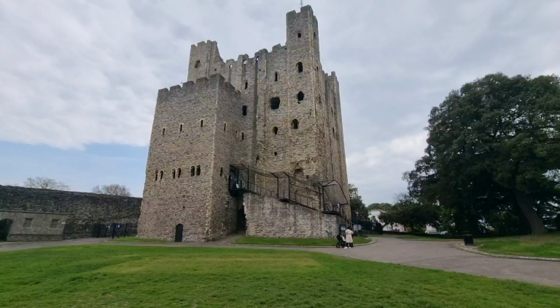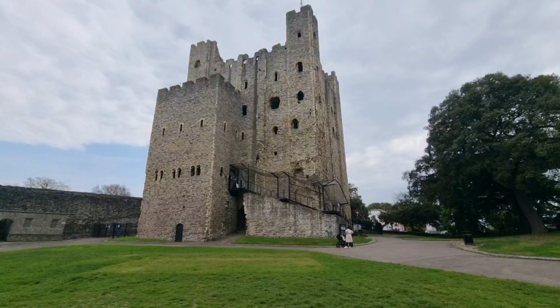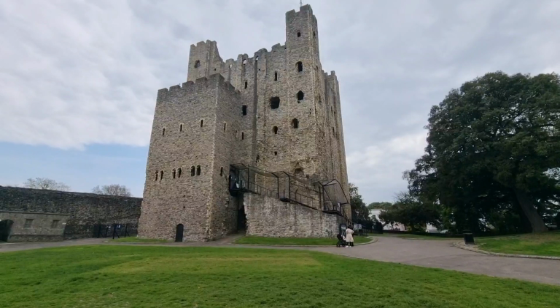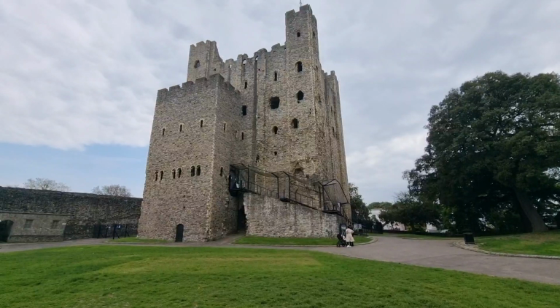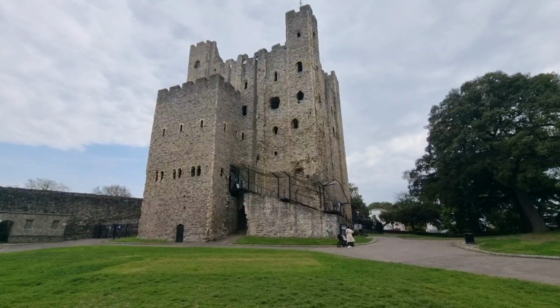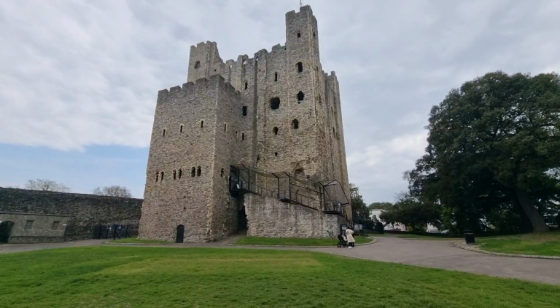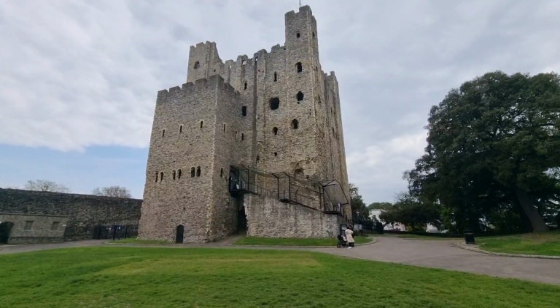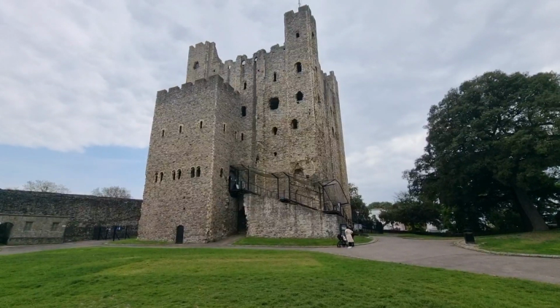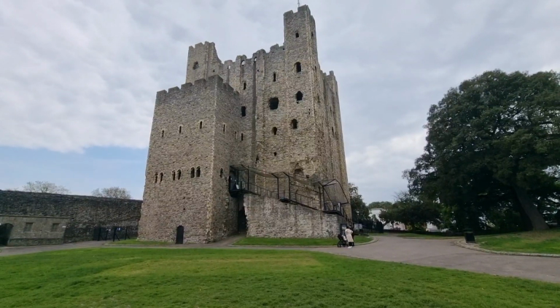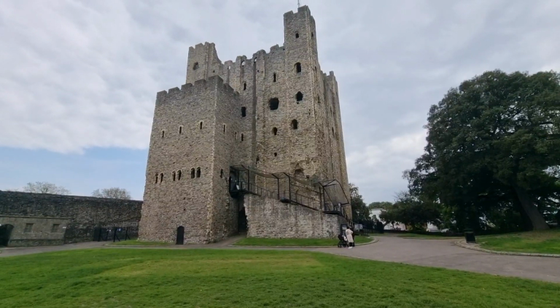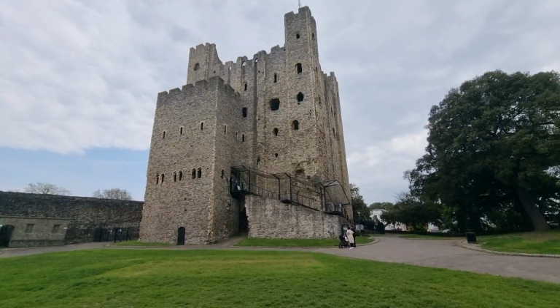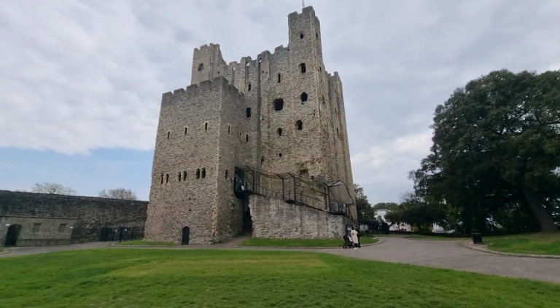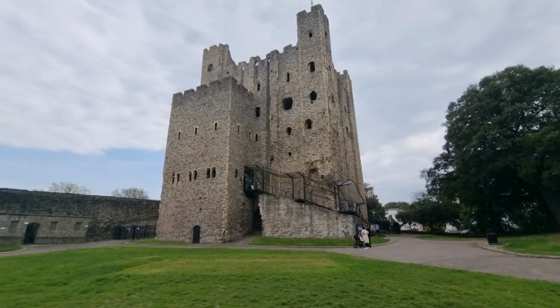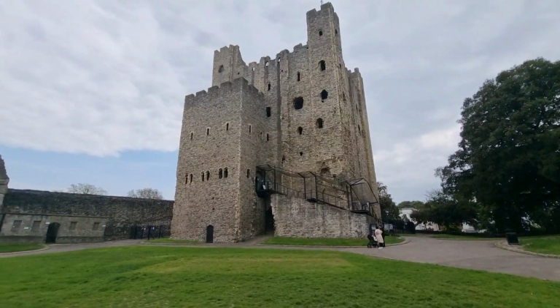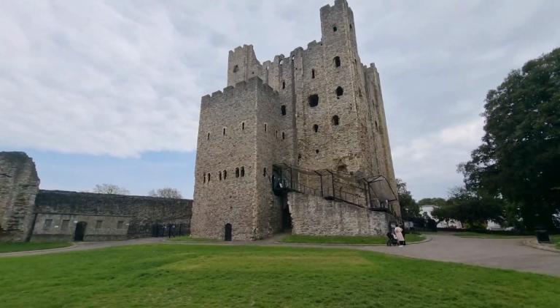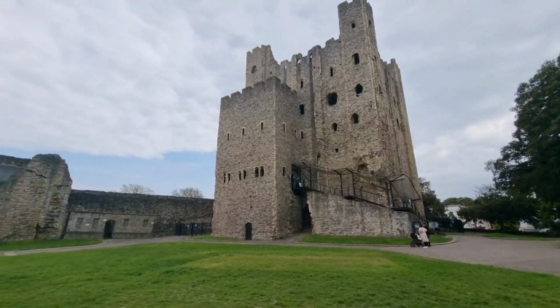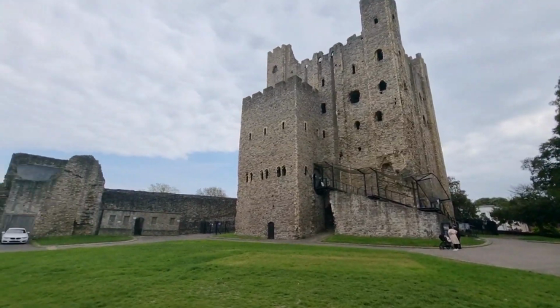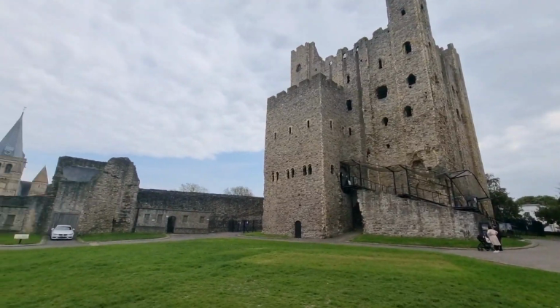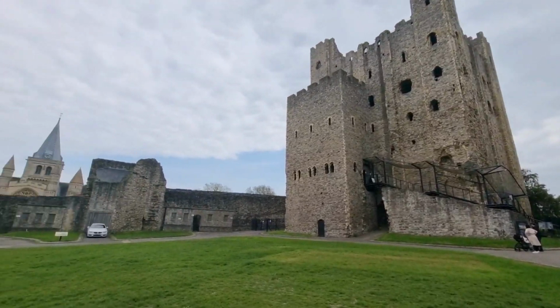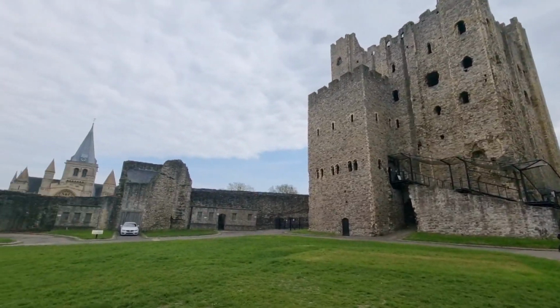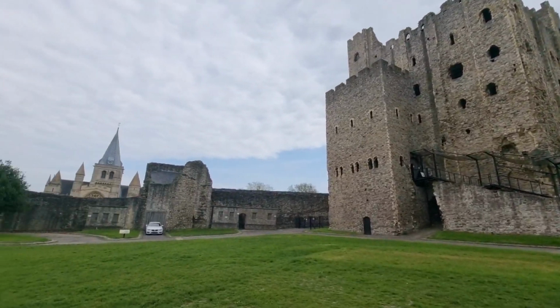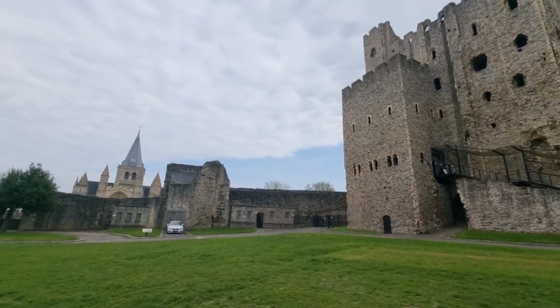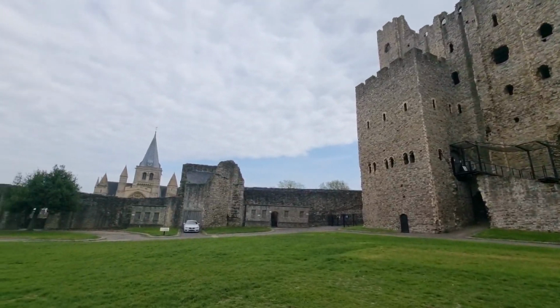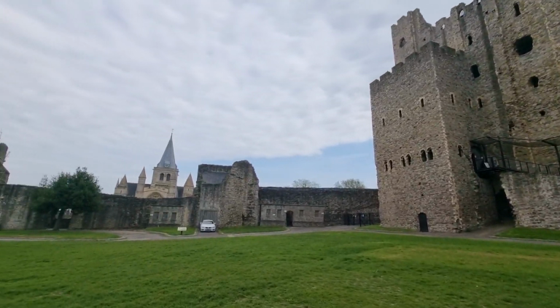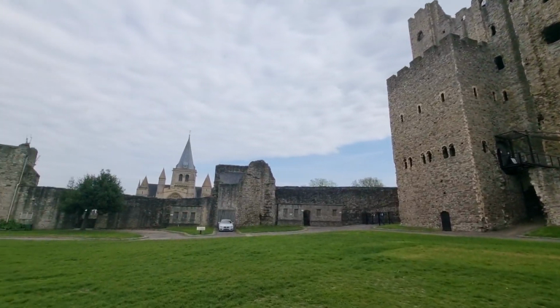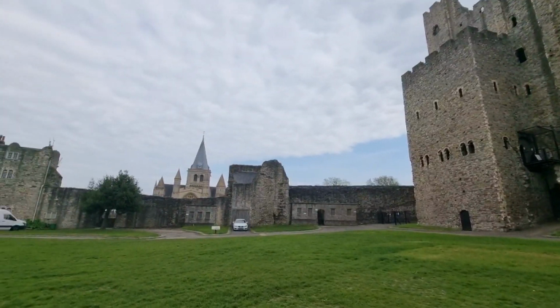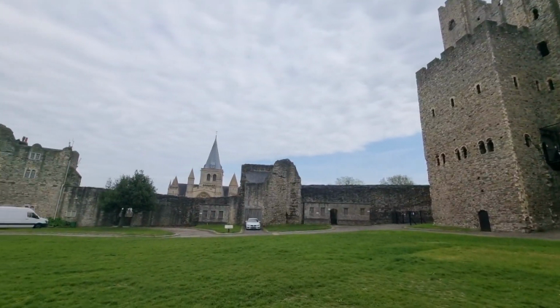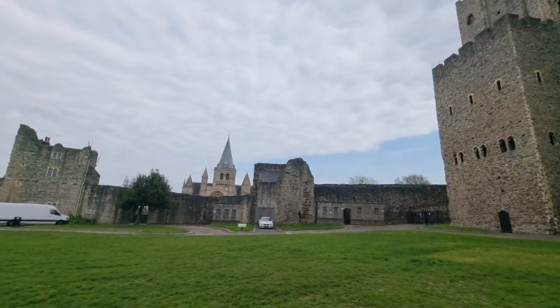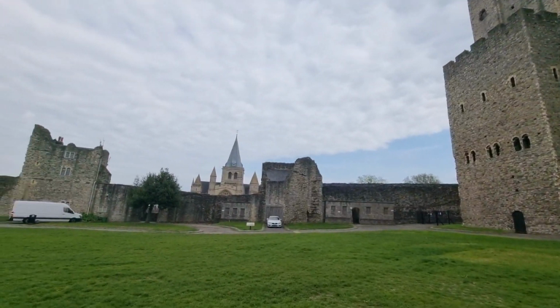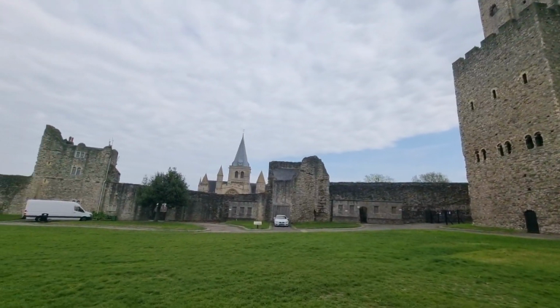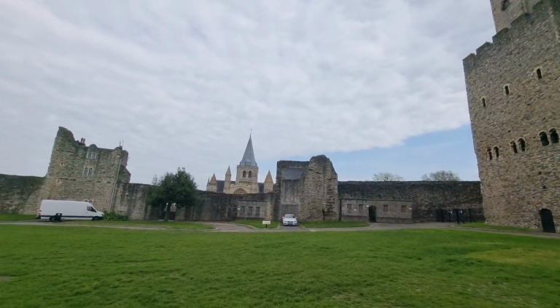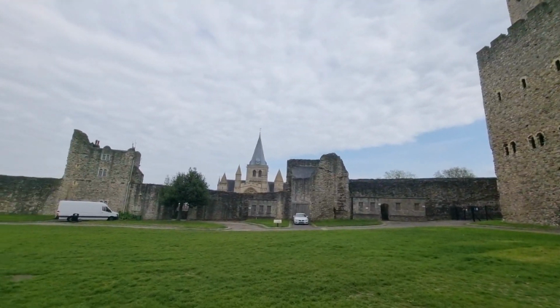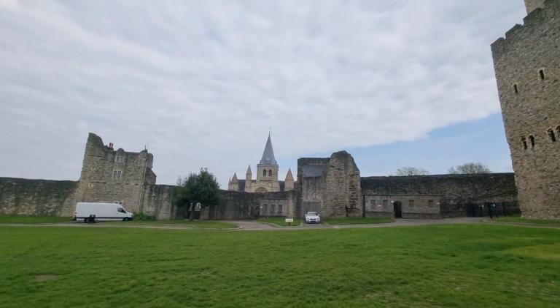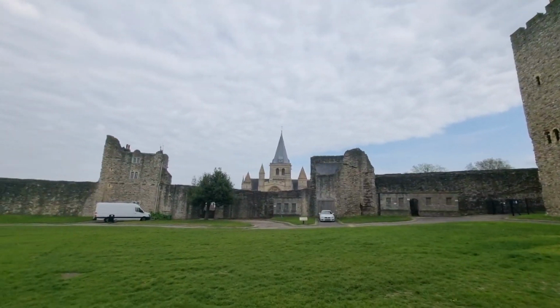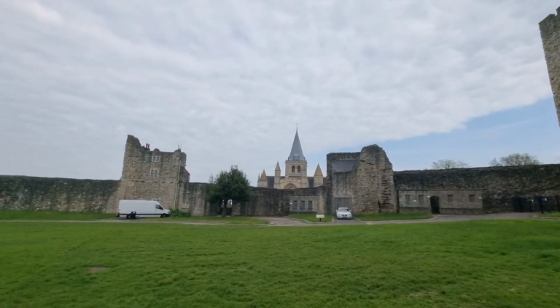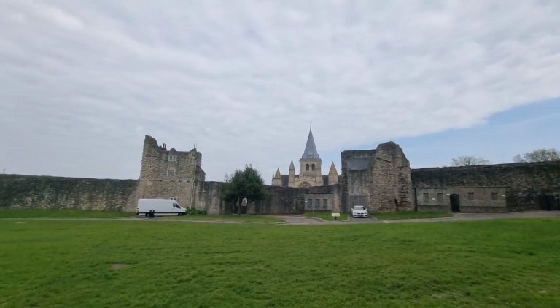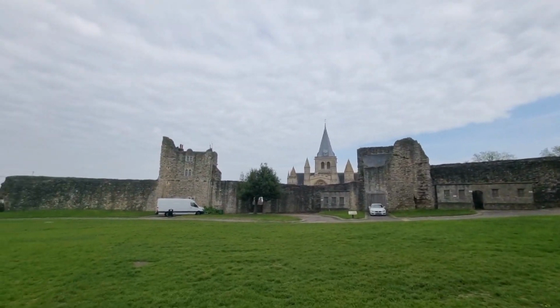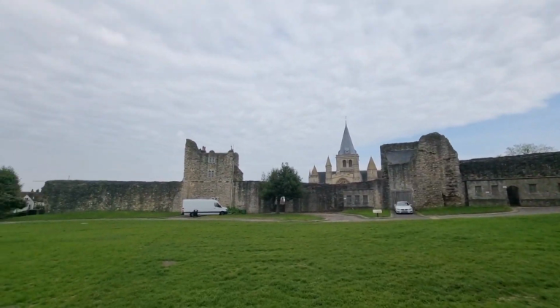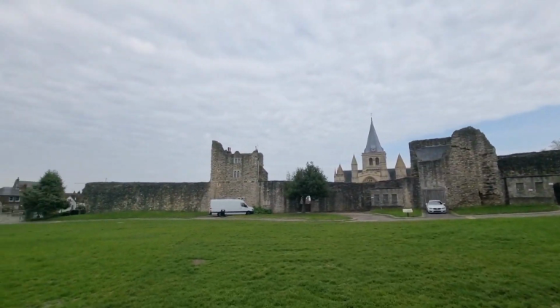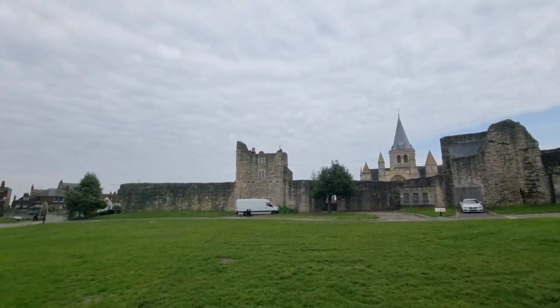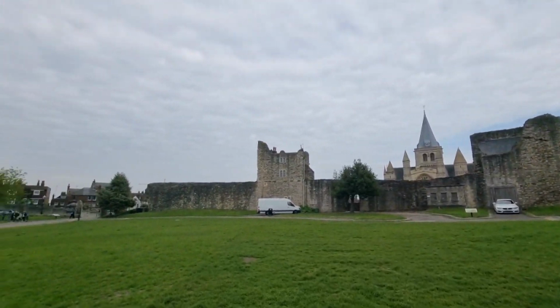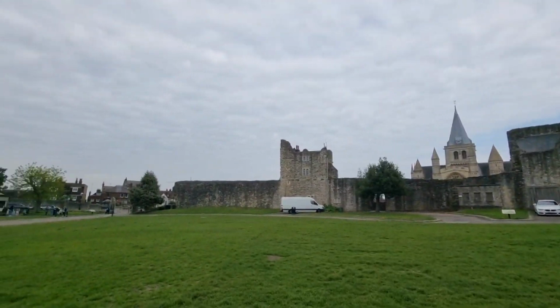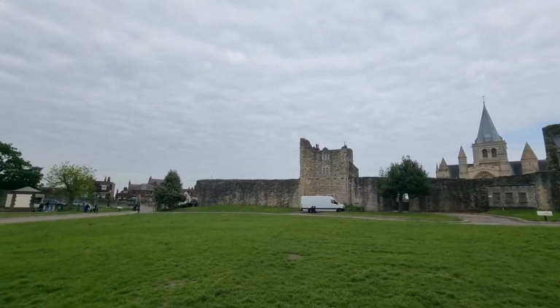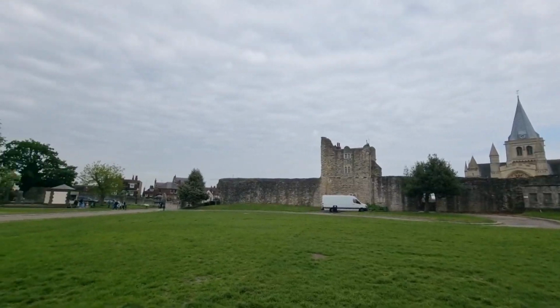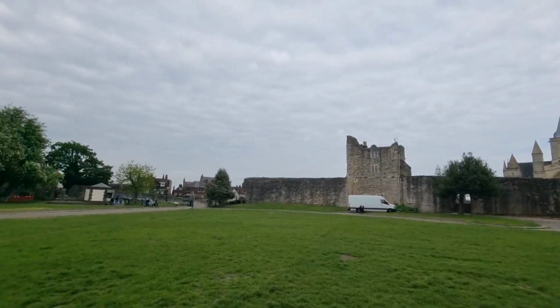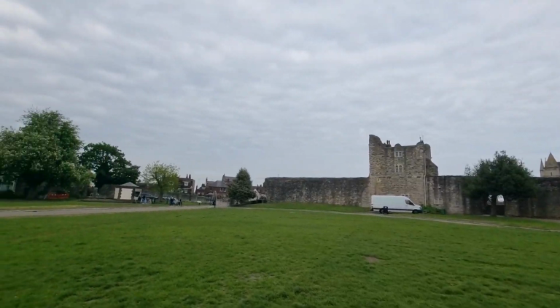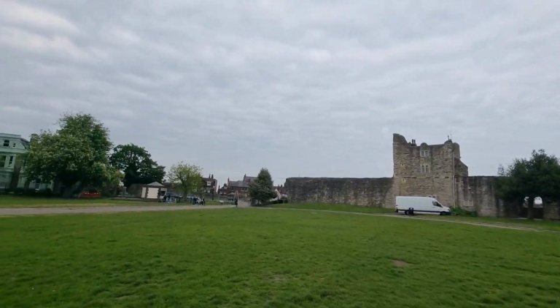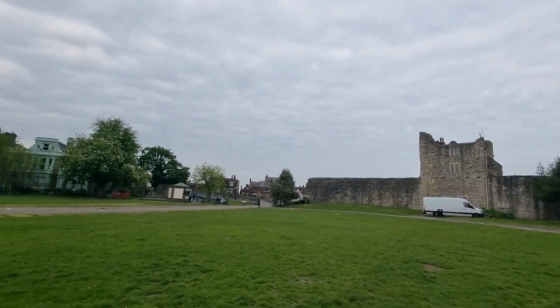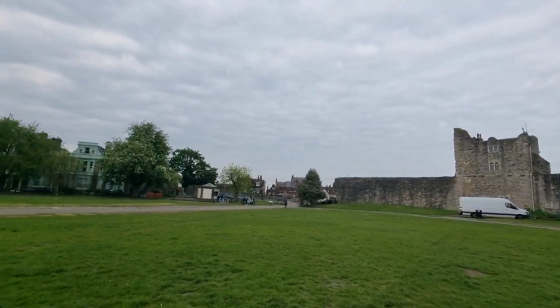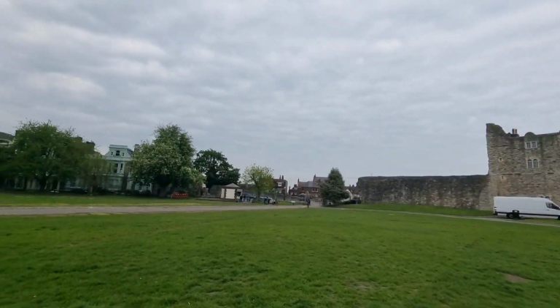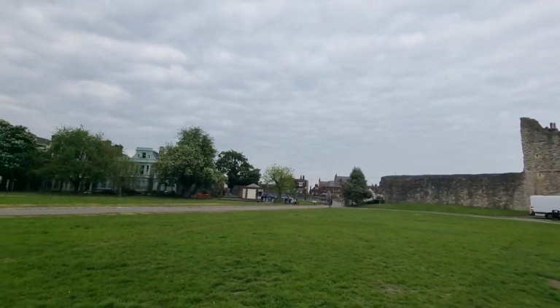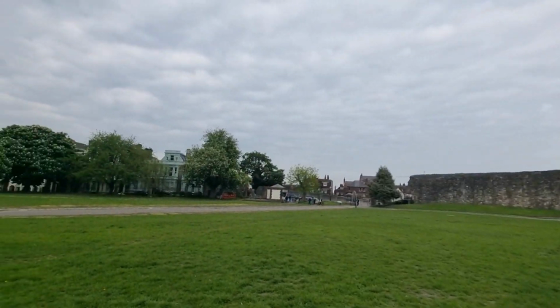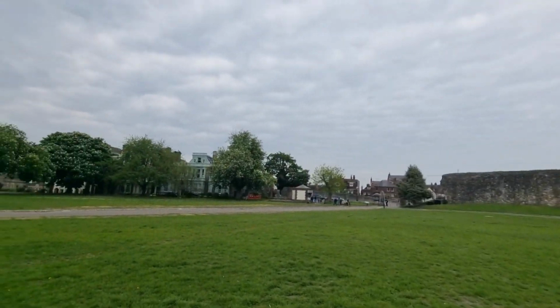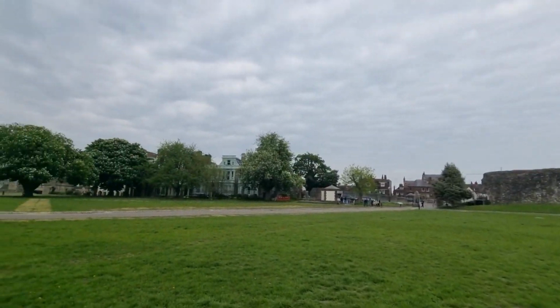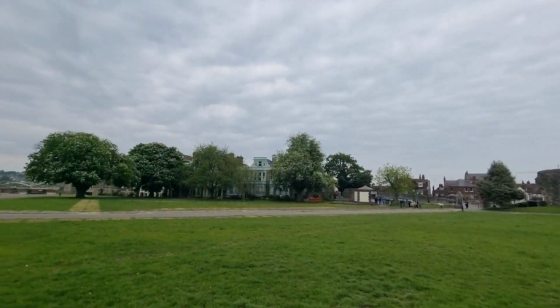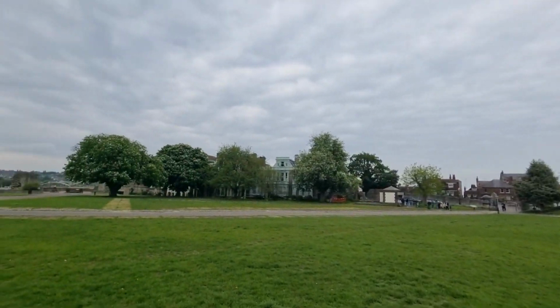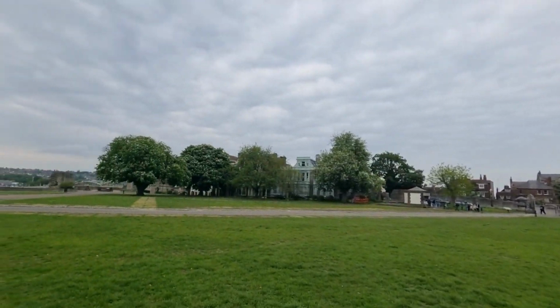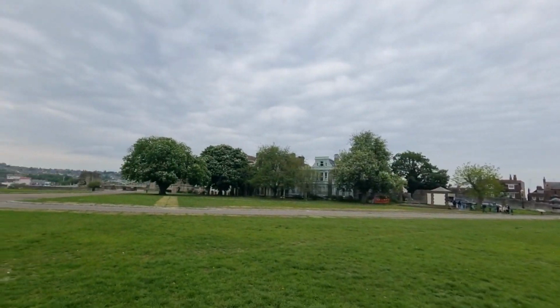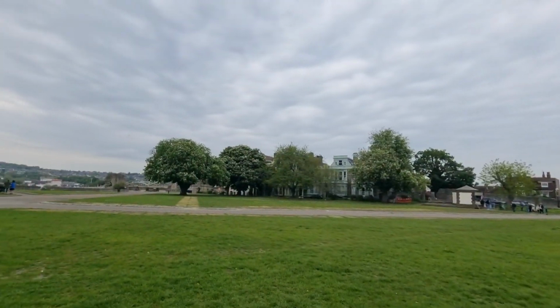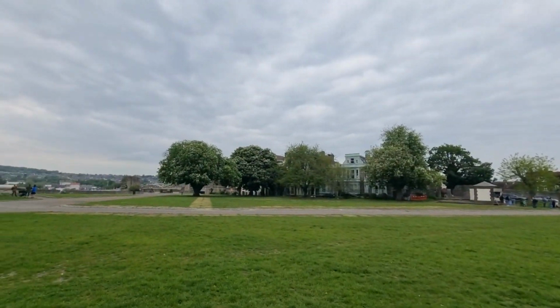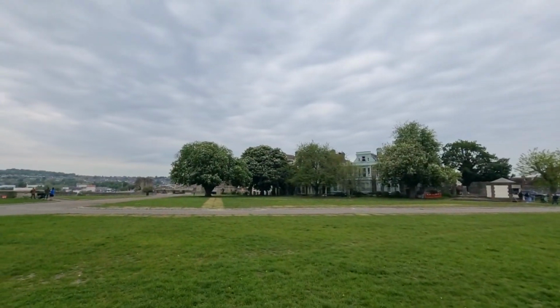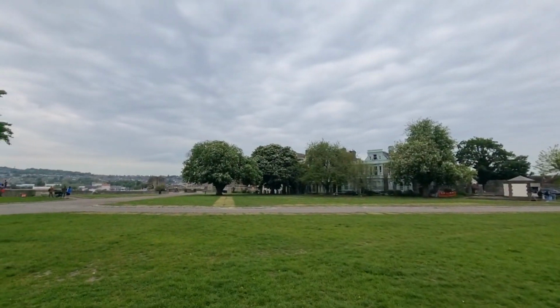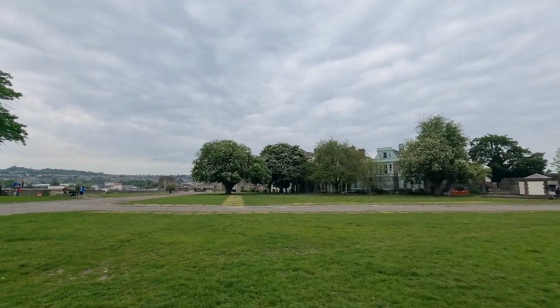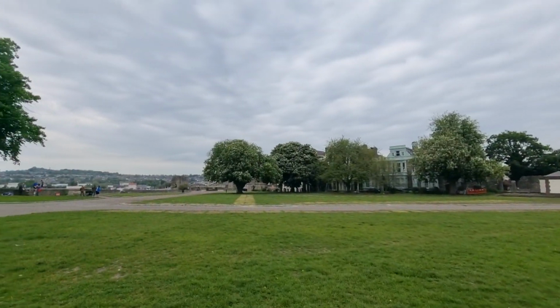Hello everyone, we are at Rochester Castle. Let's go, awesome. Rochester Castle.